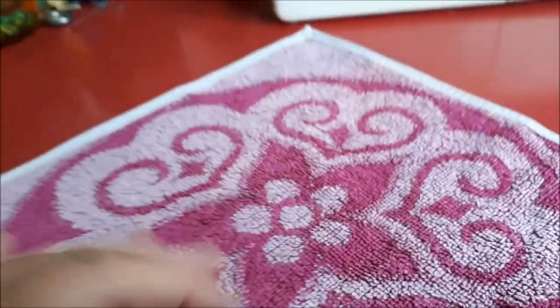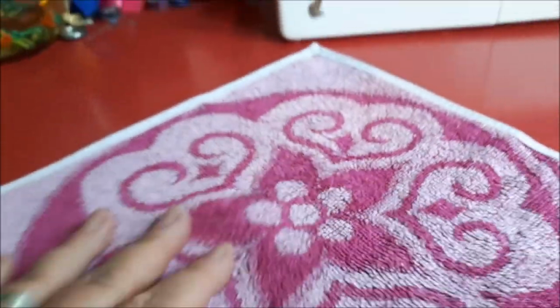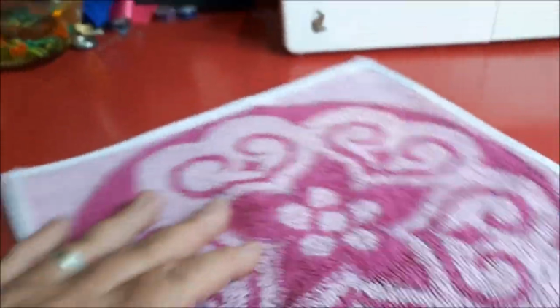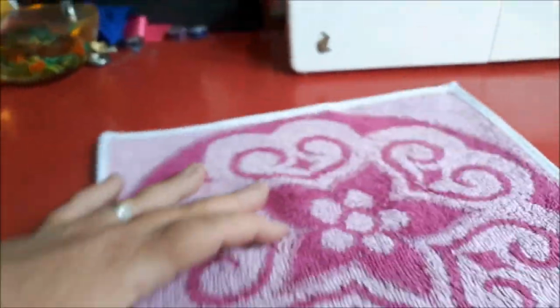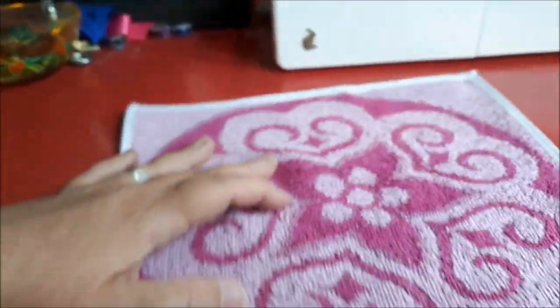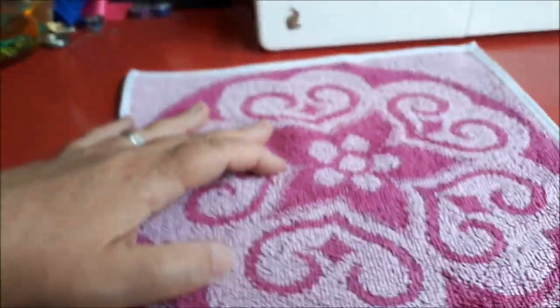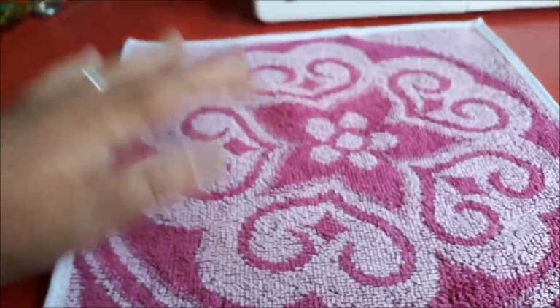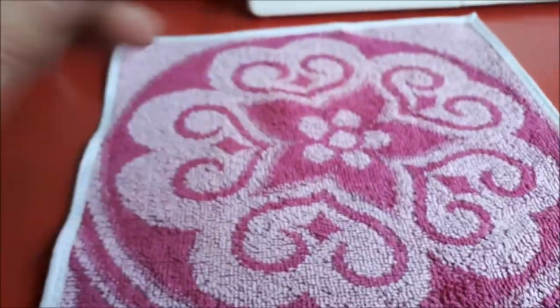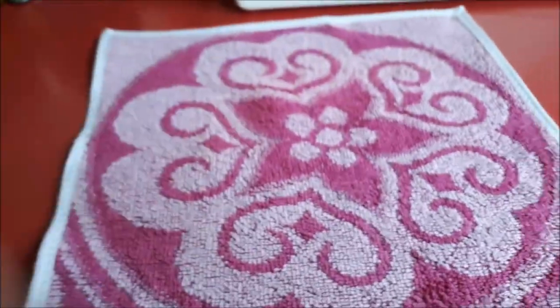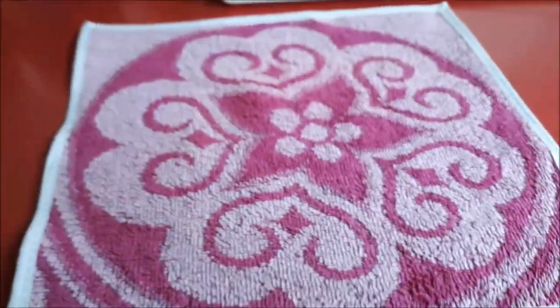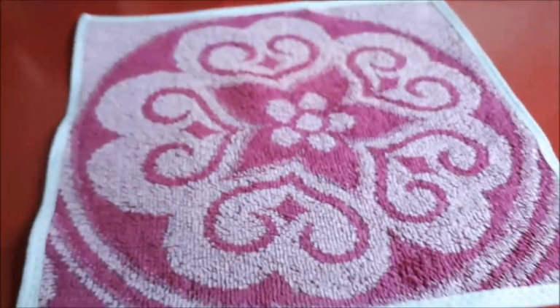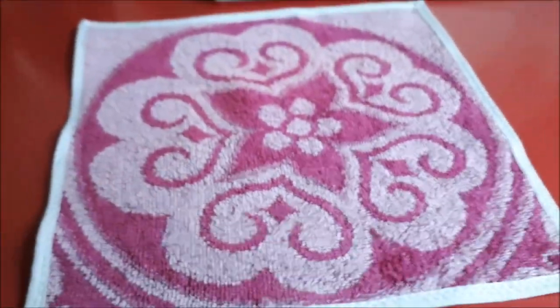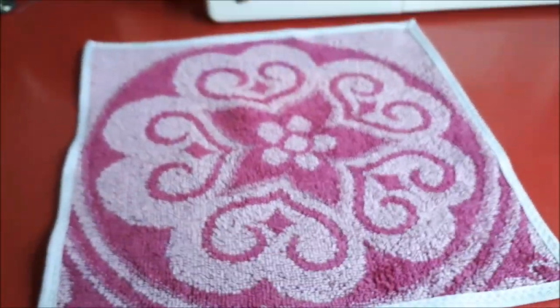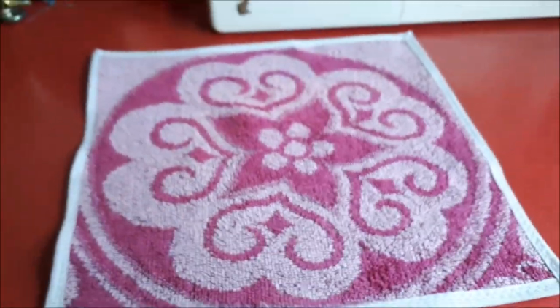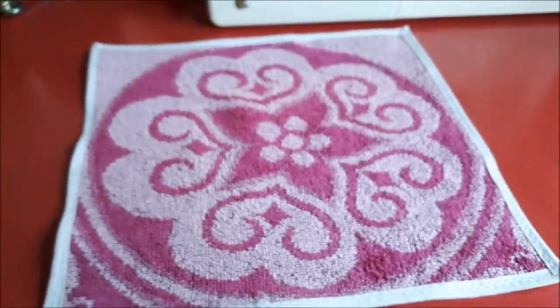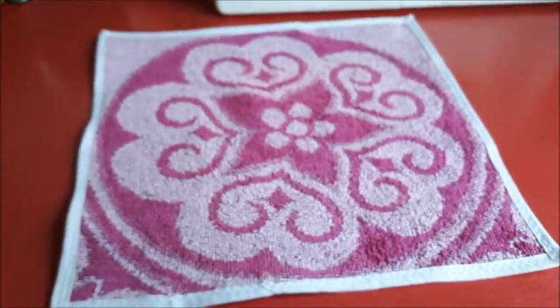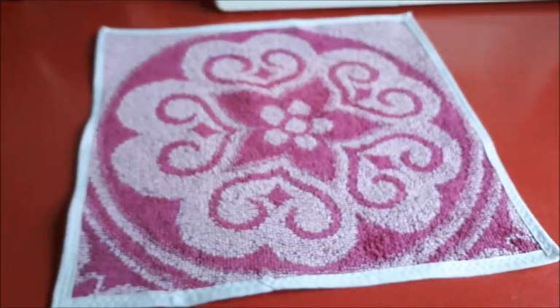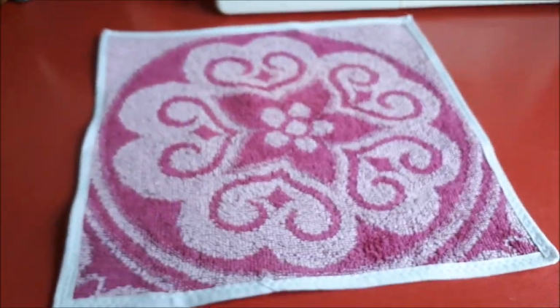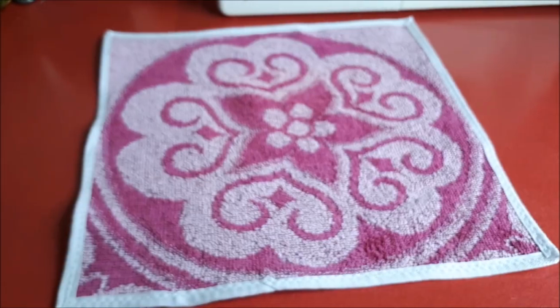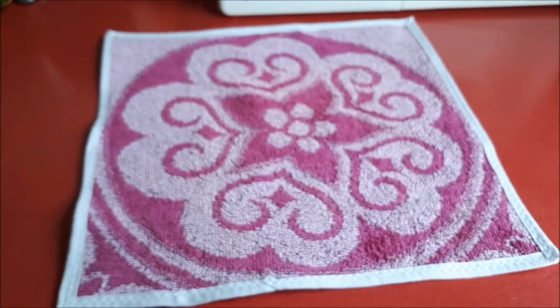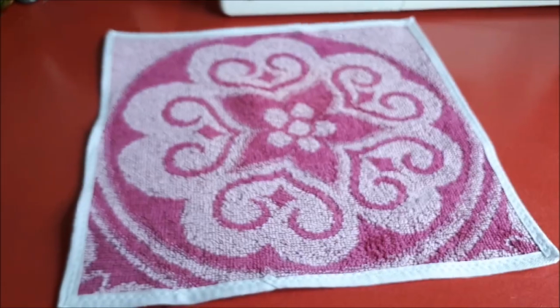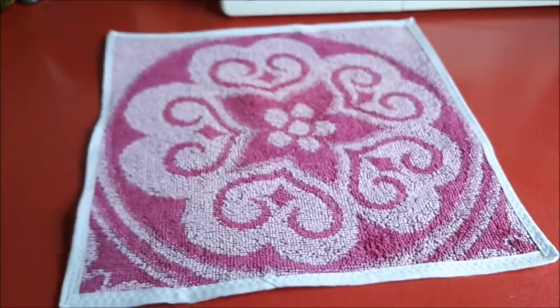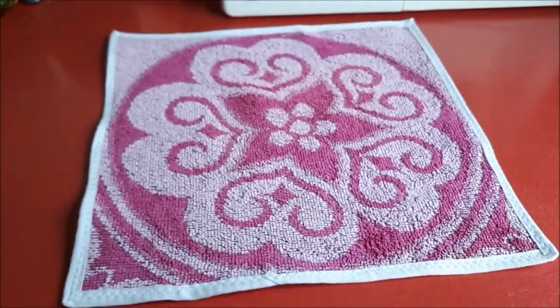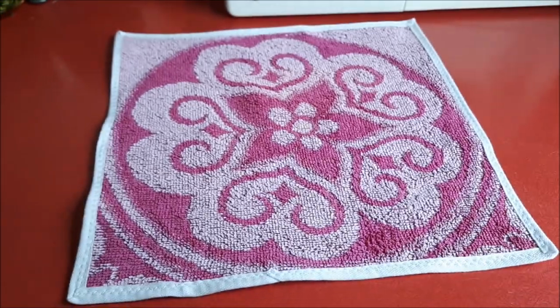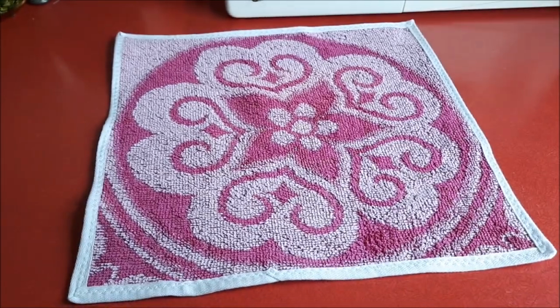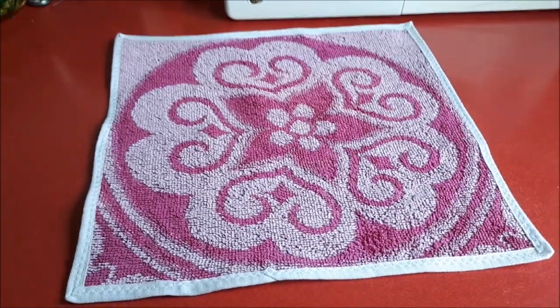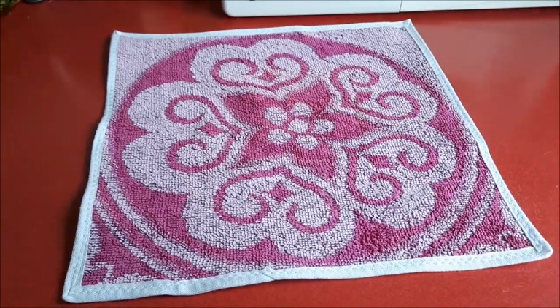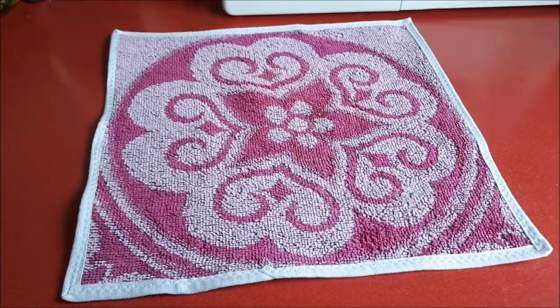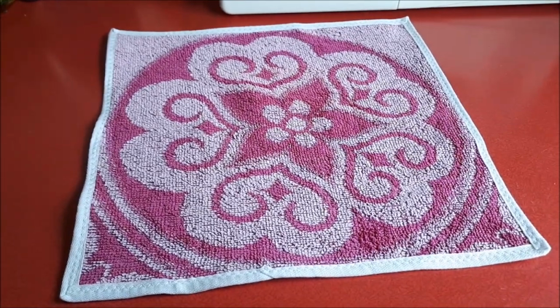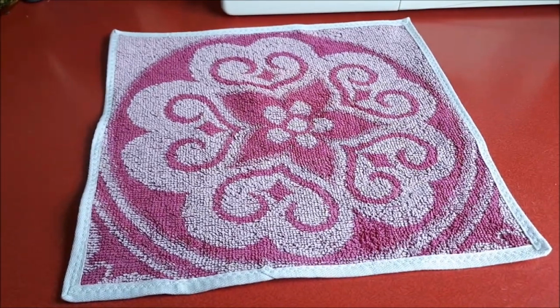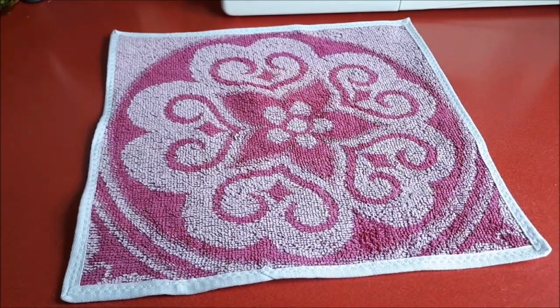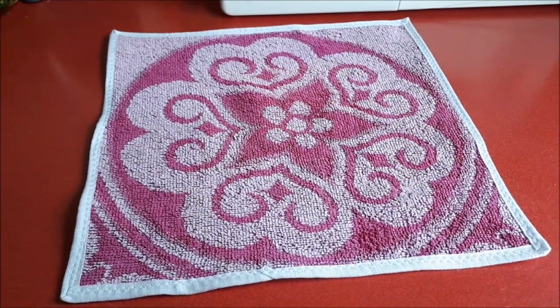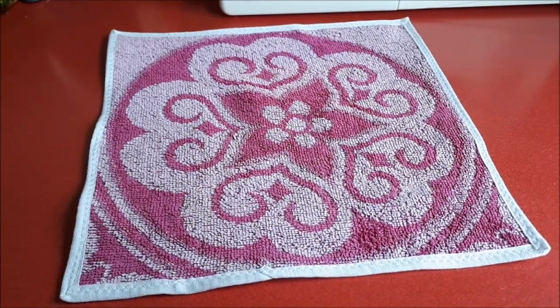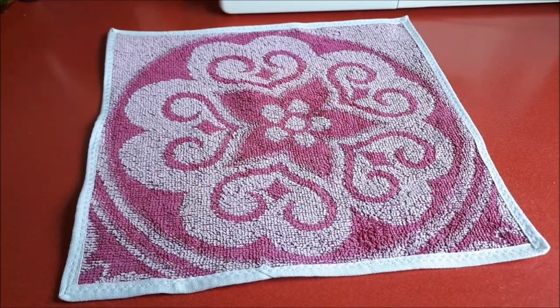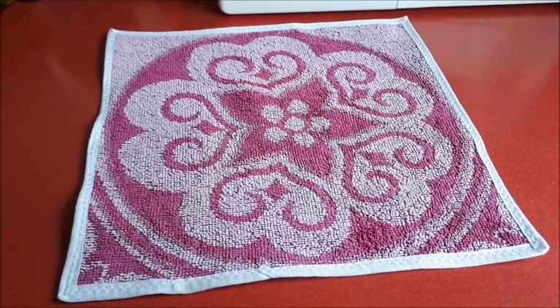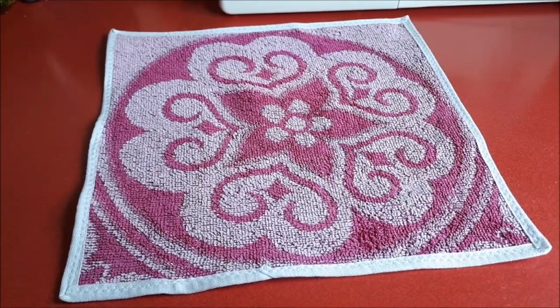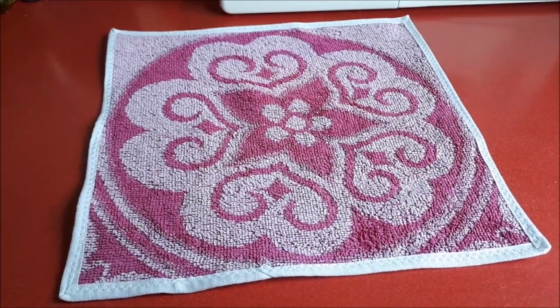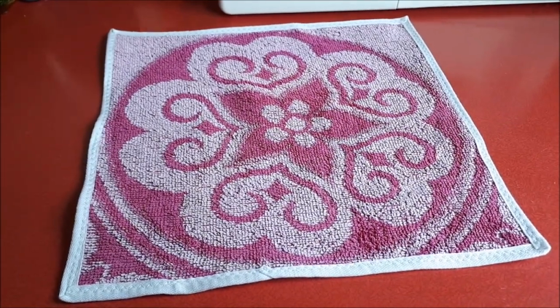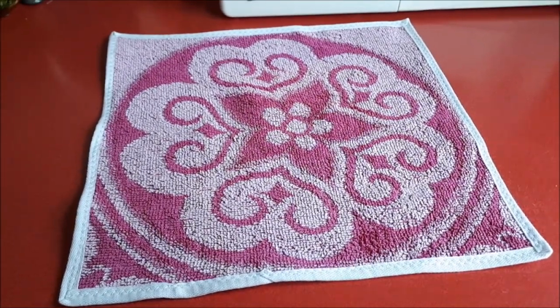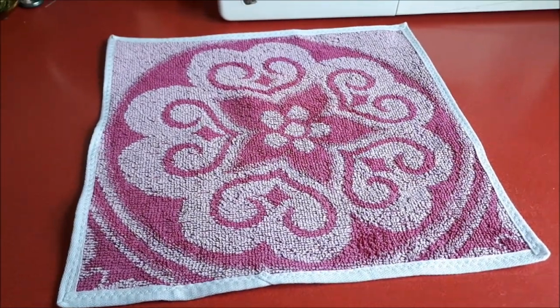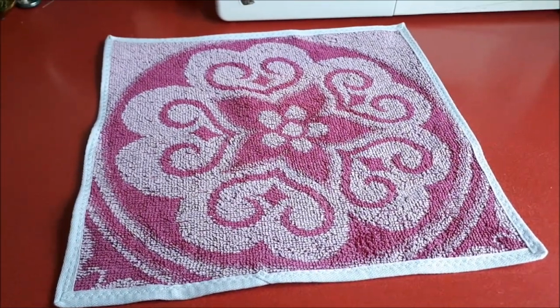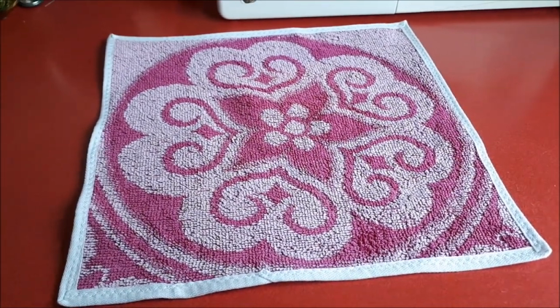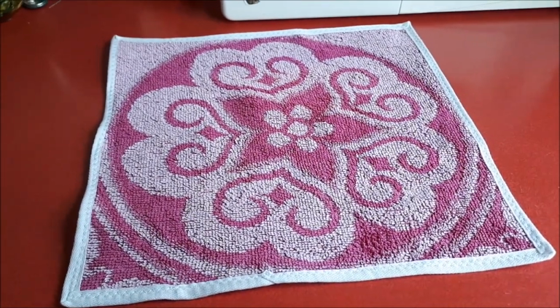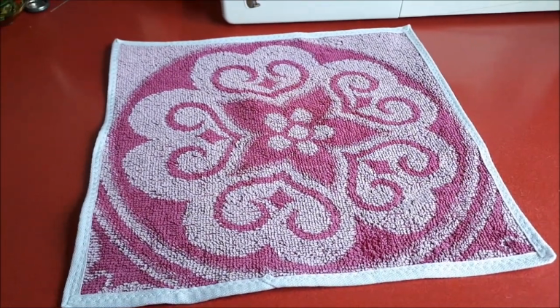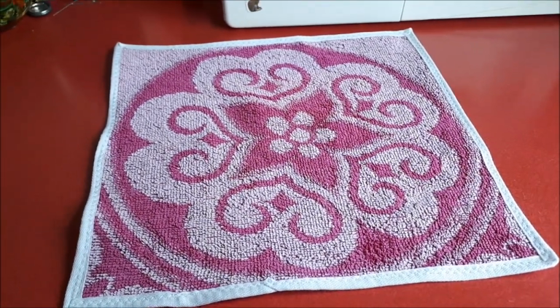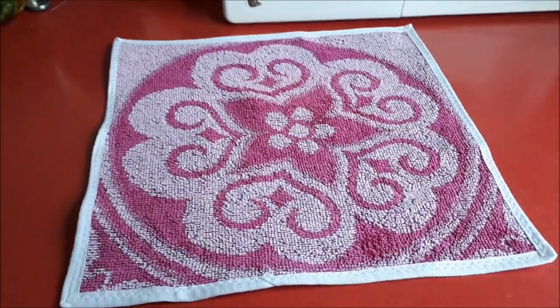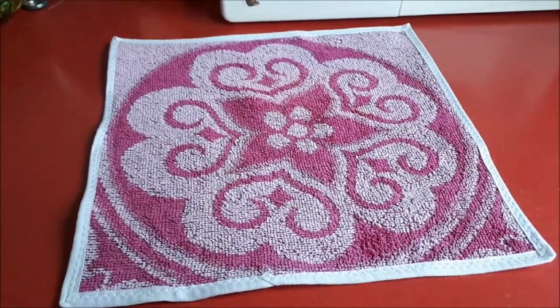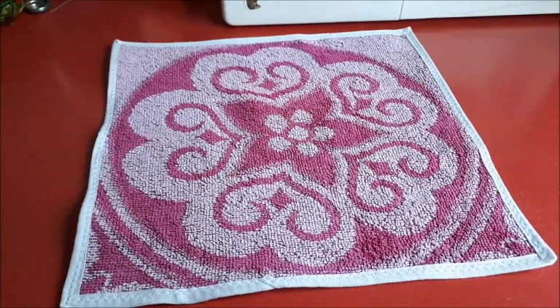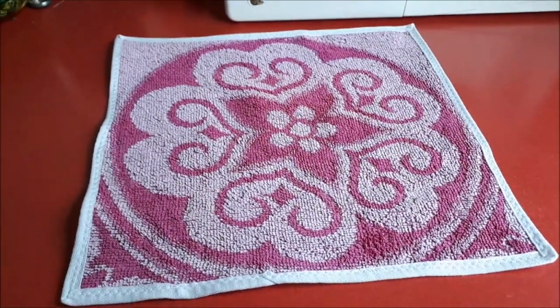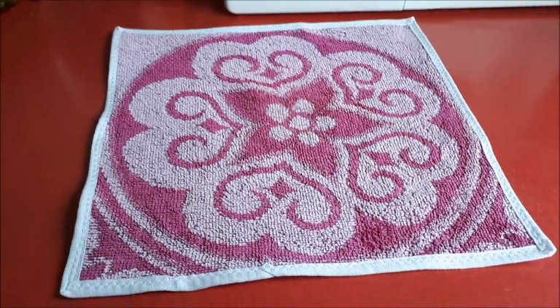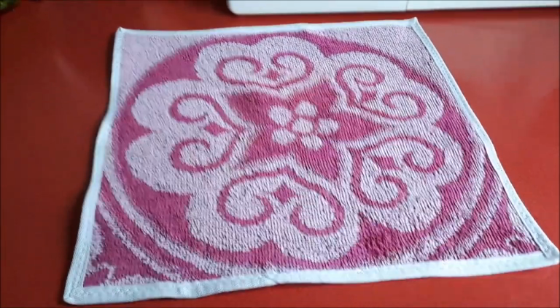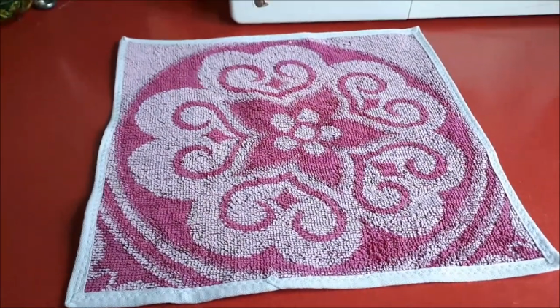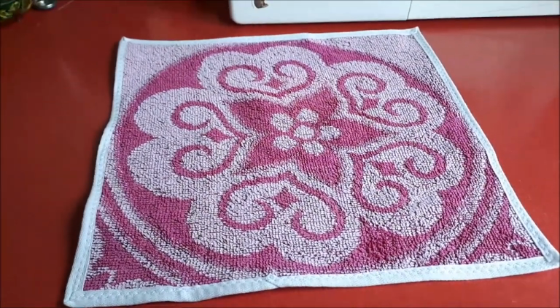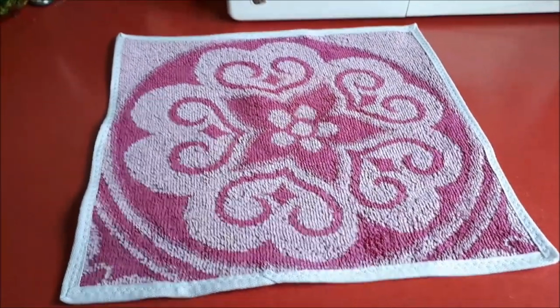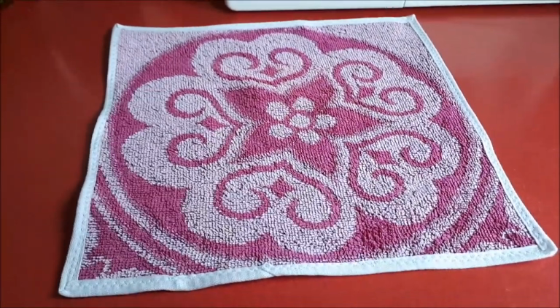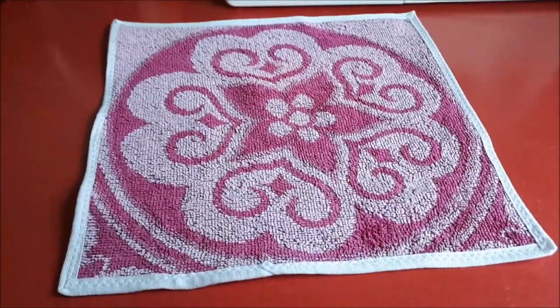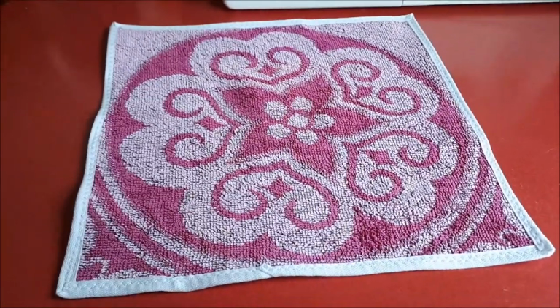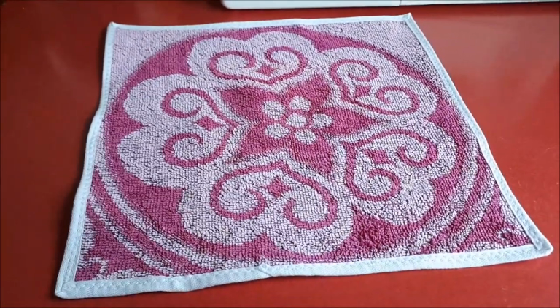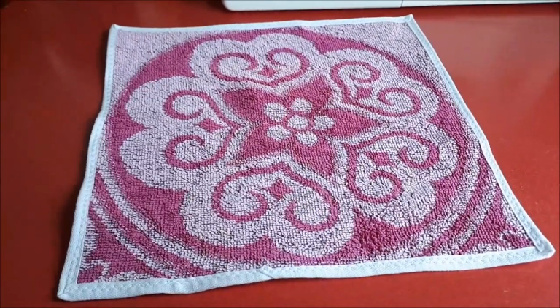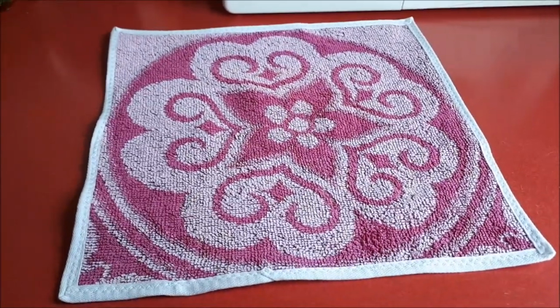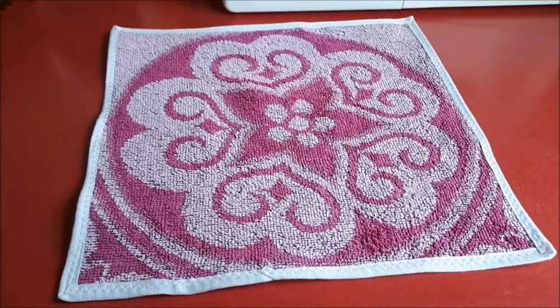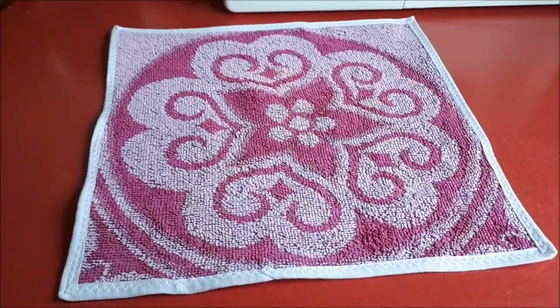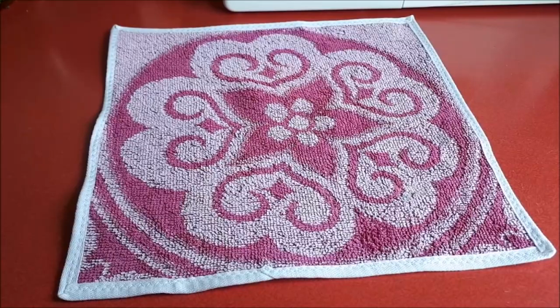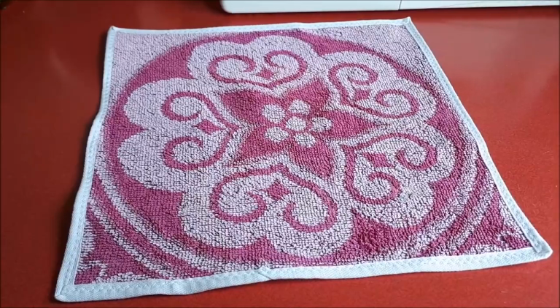So that's flannel number two done and I'm going to keep going and work my way through the rest. Bye for now!